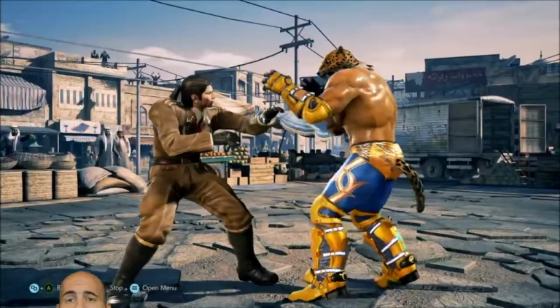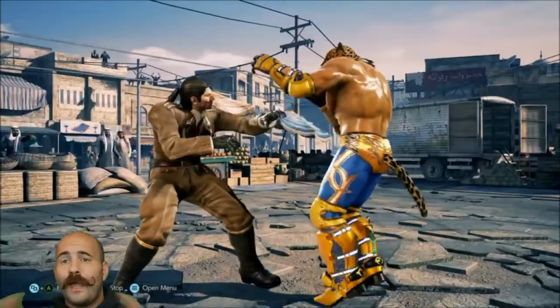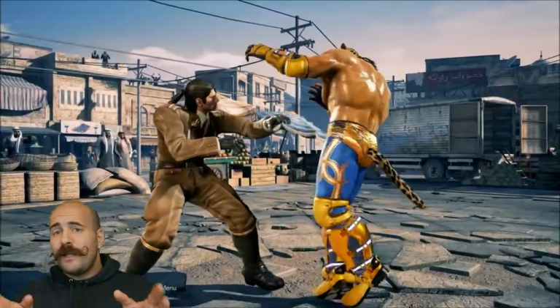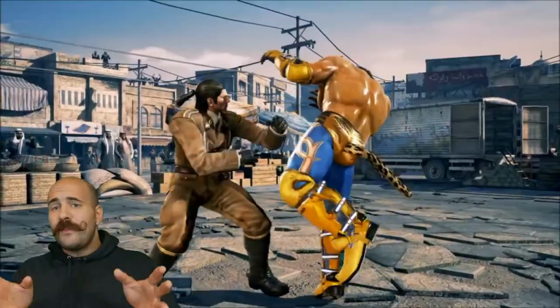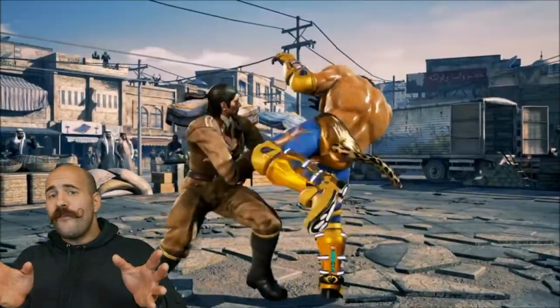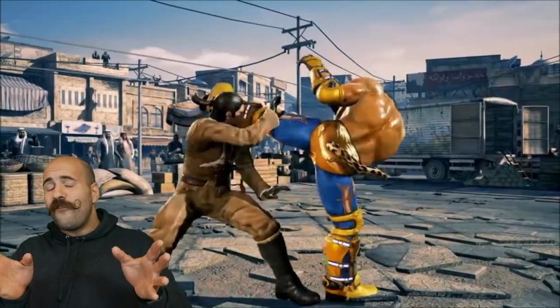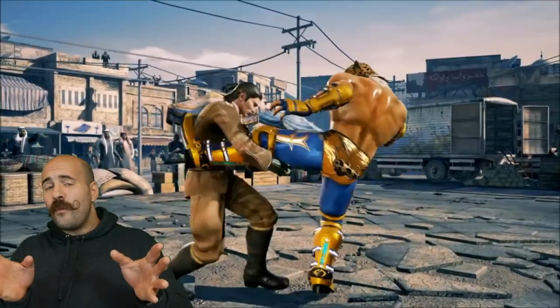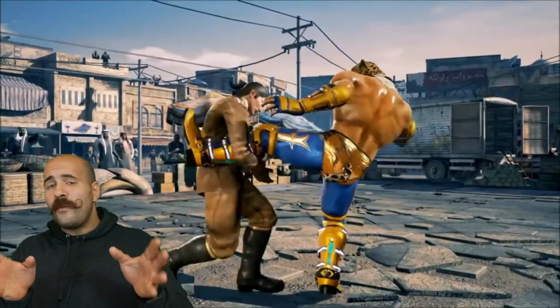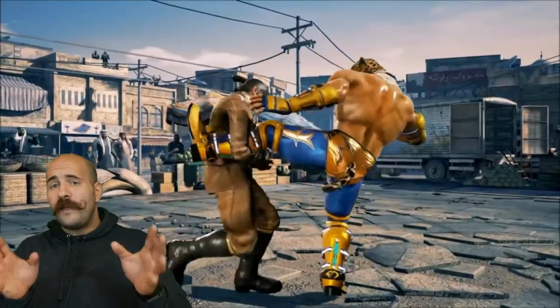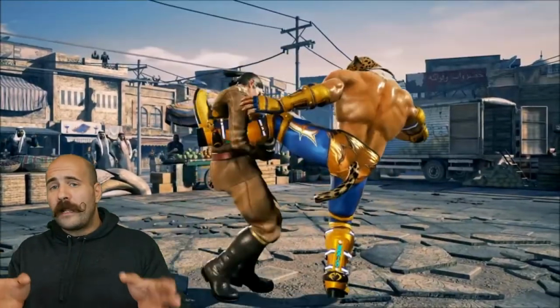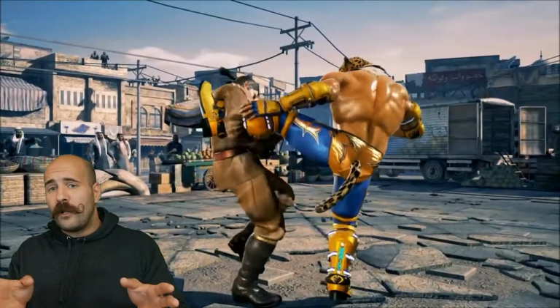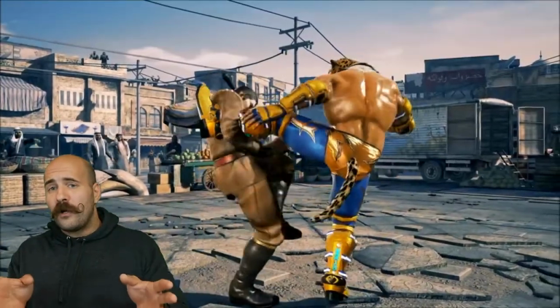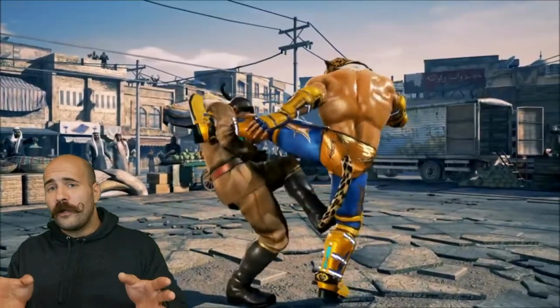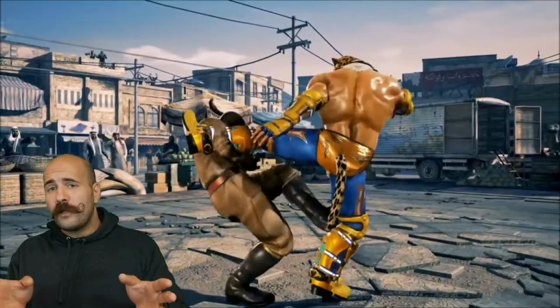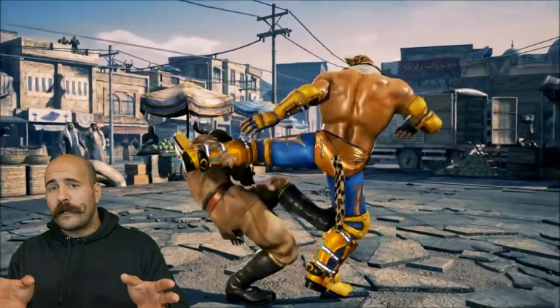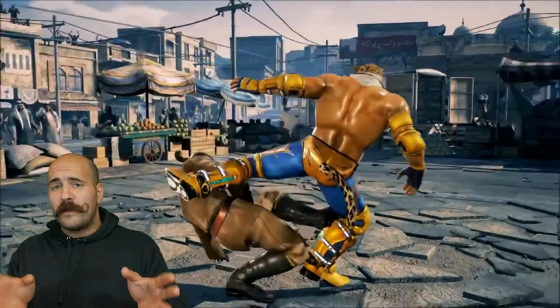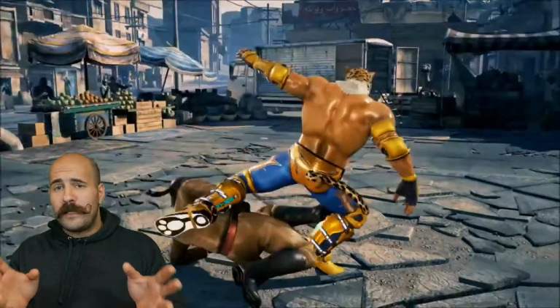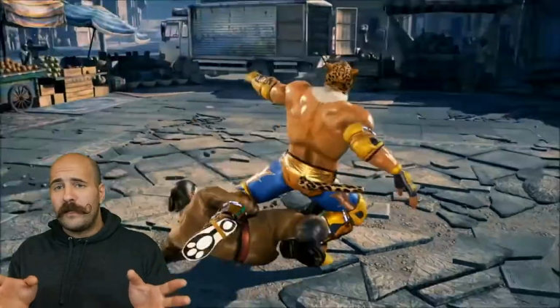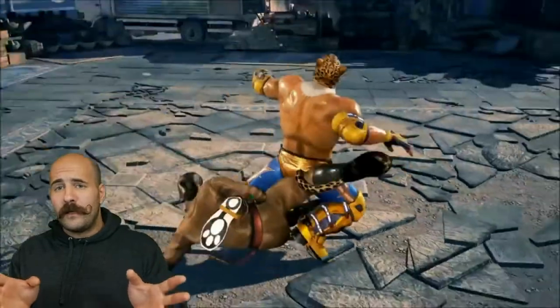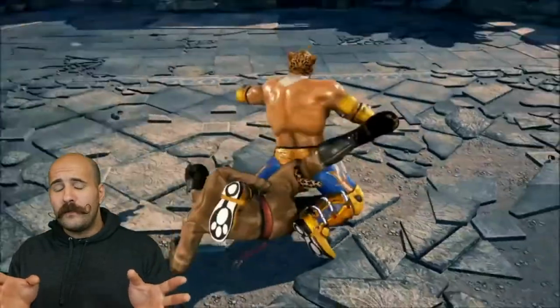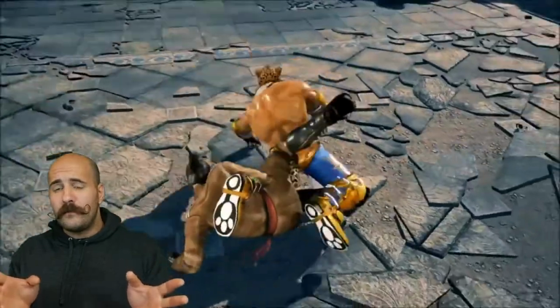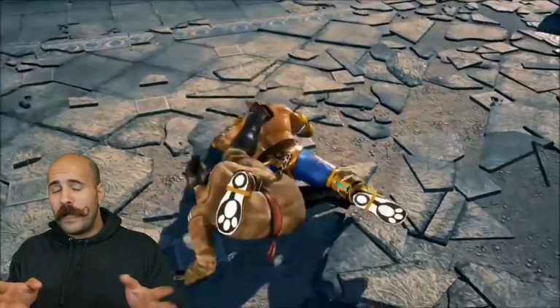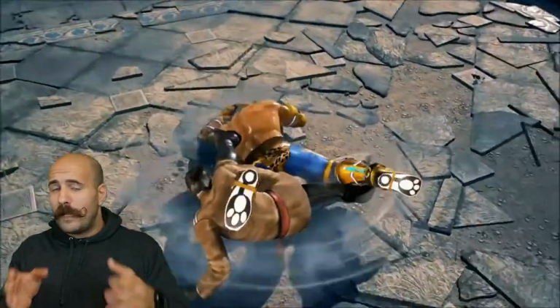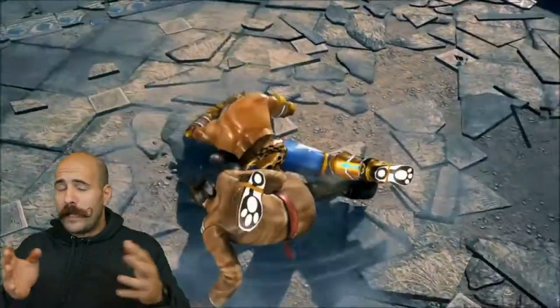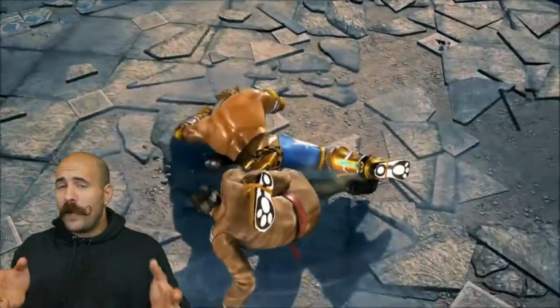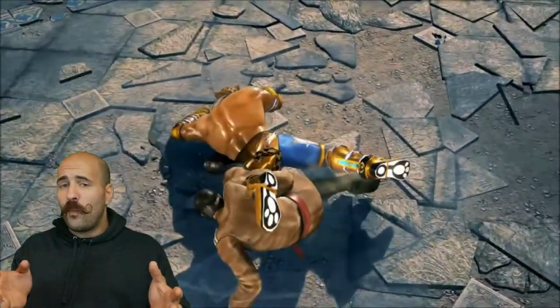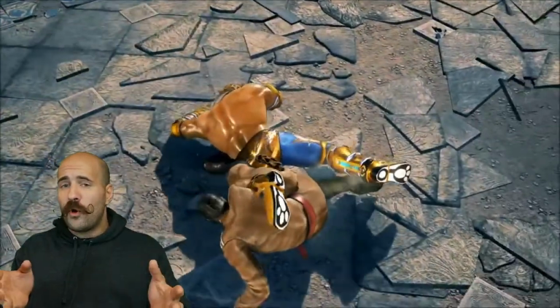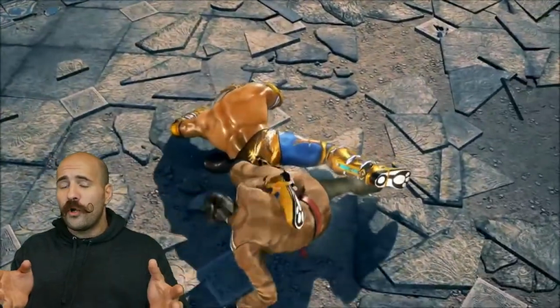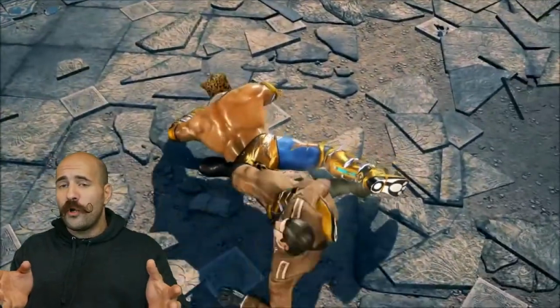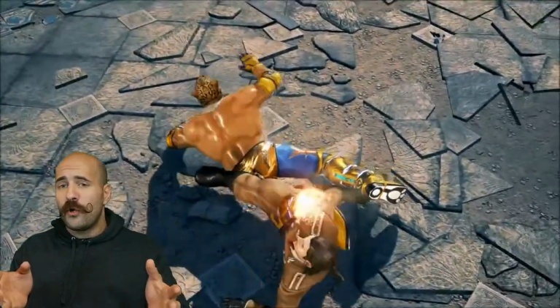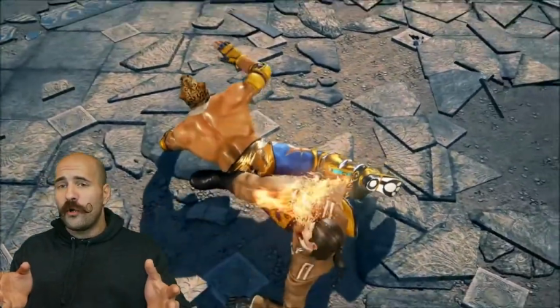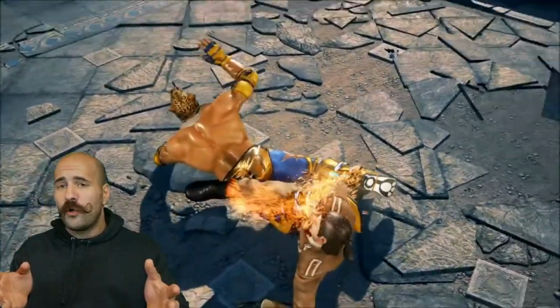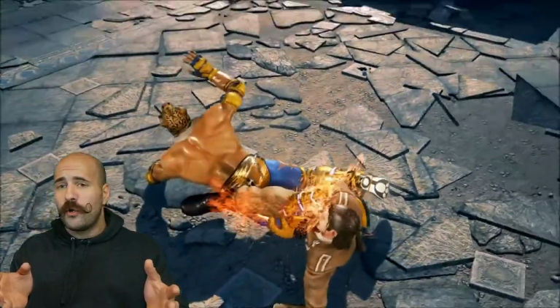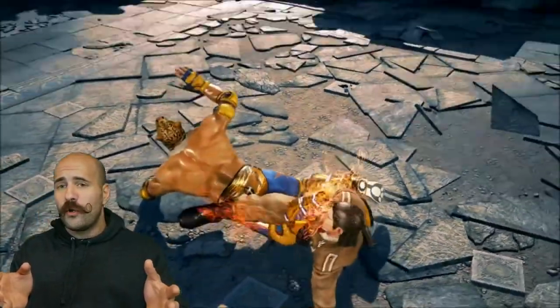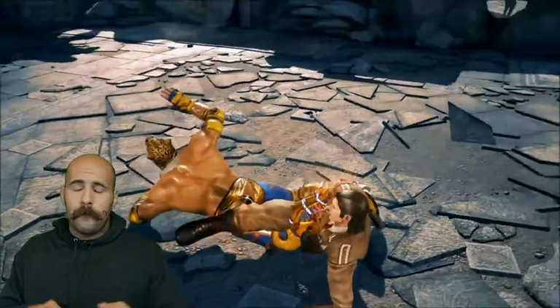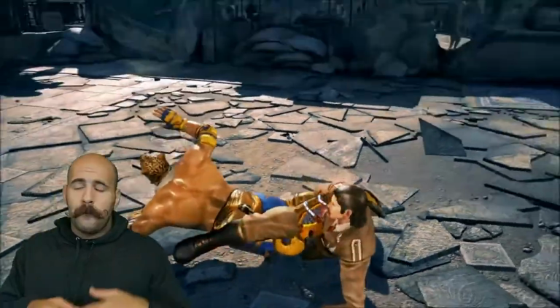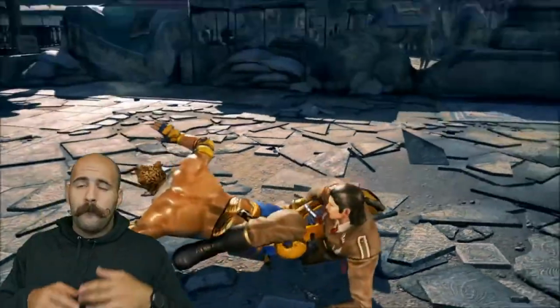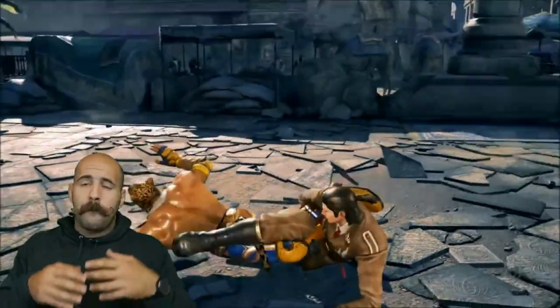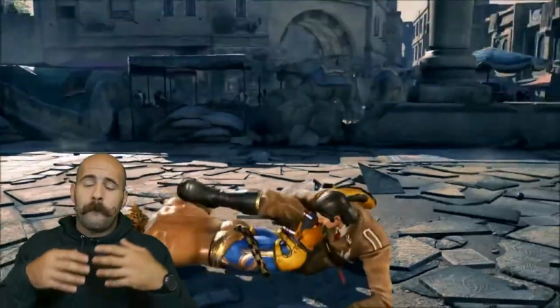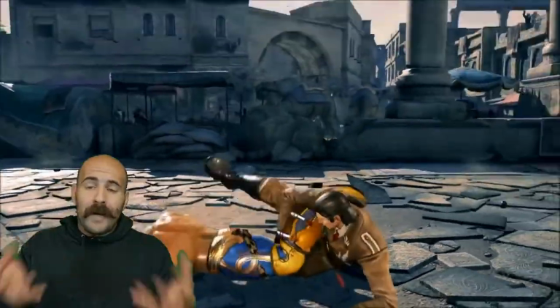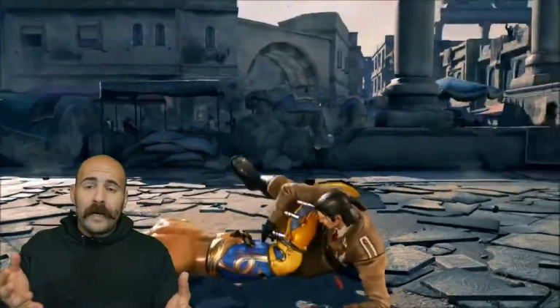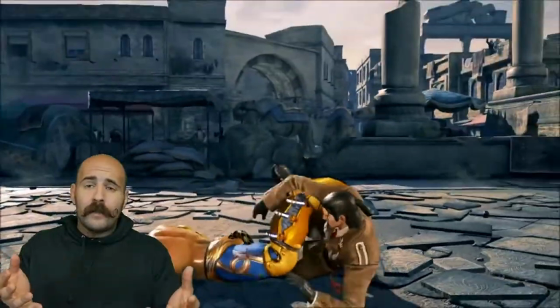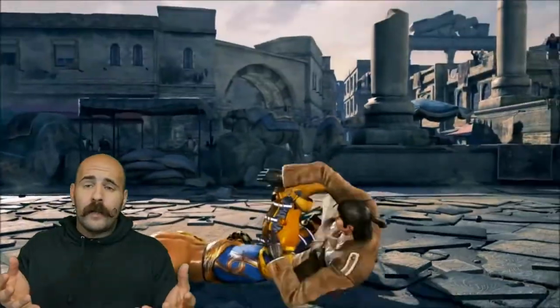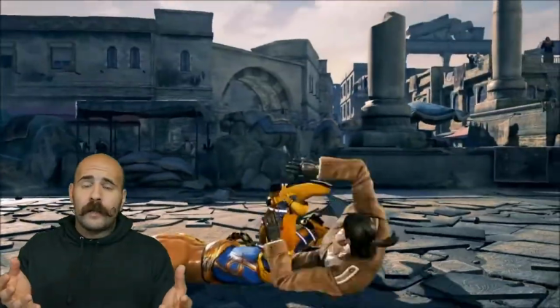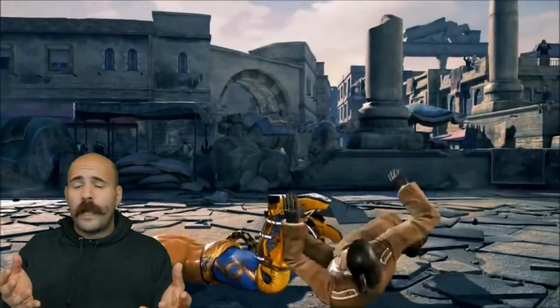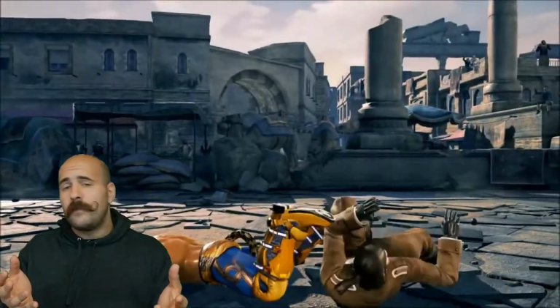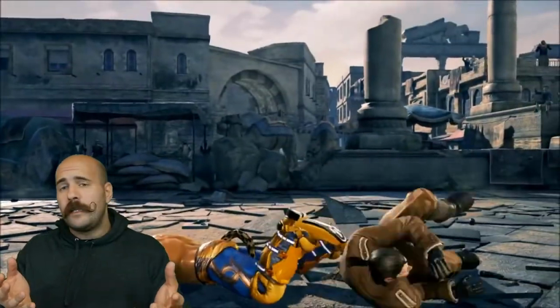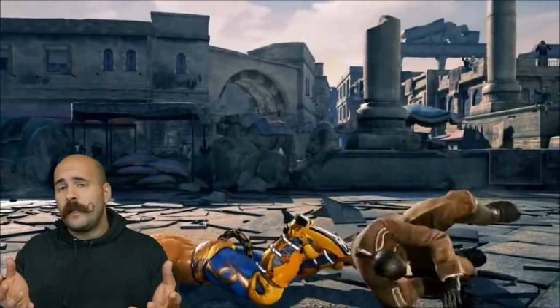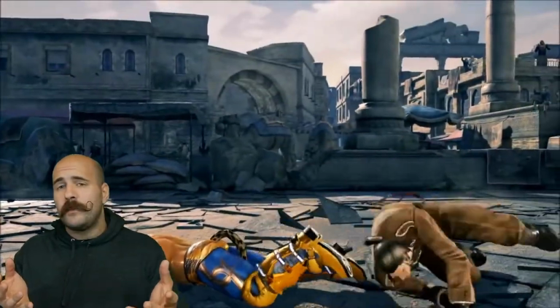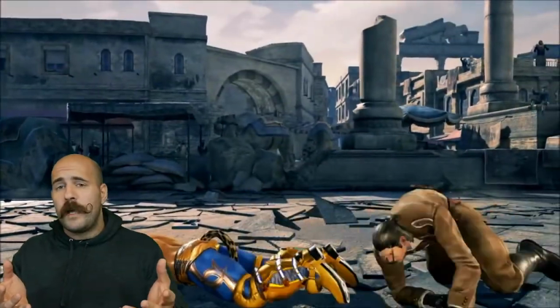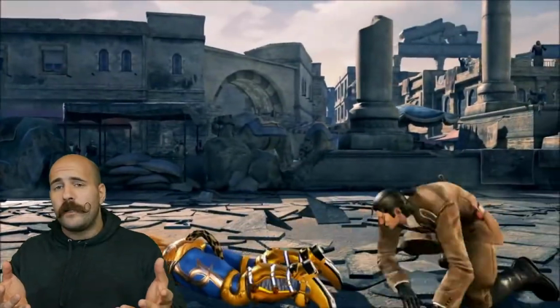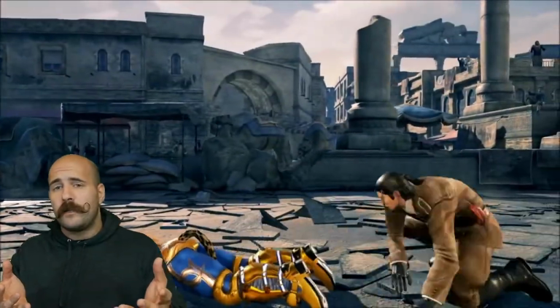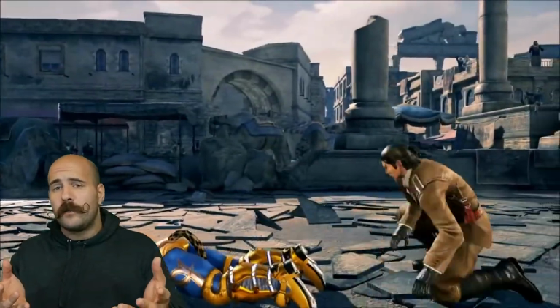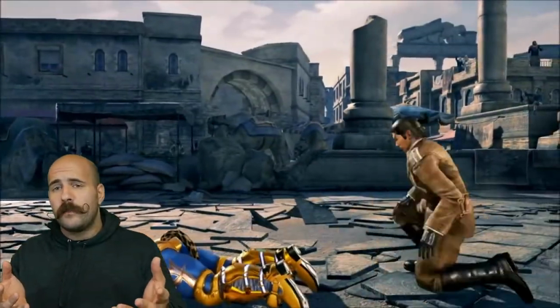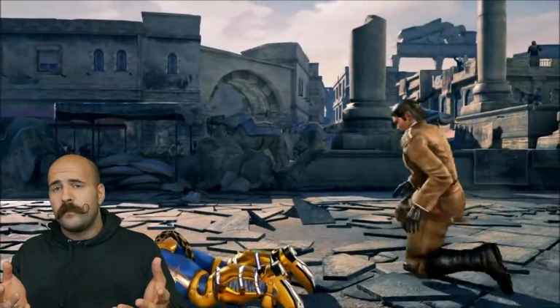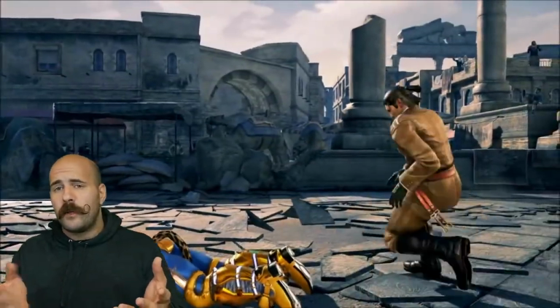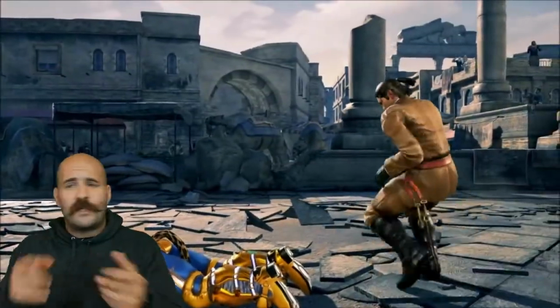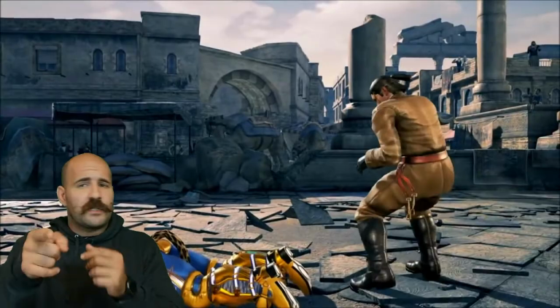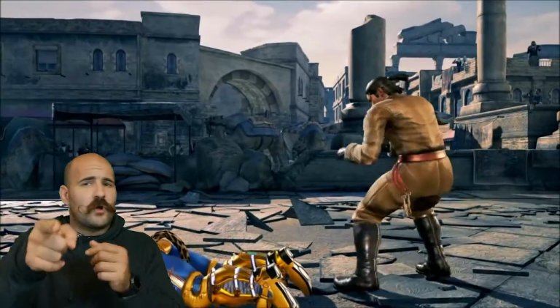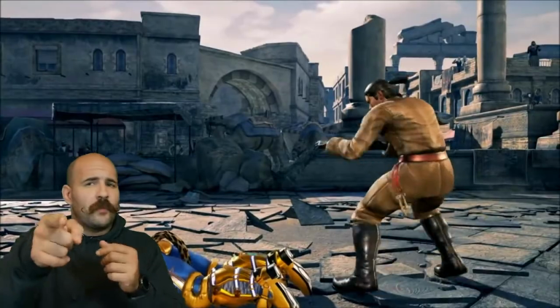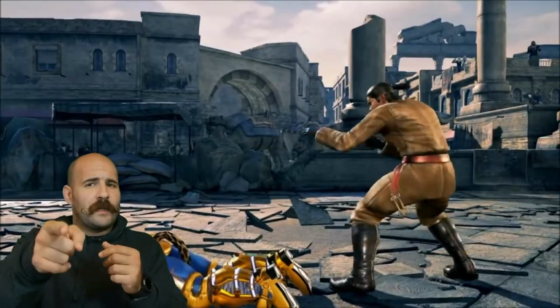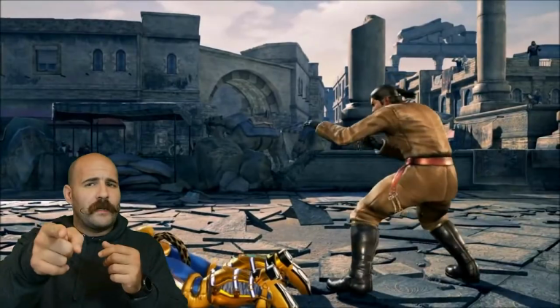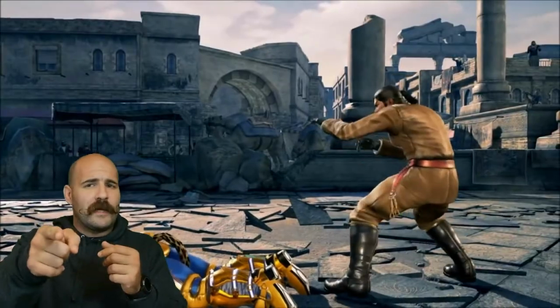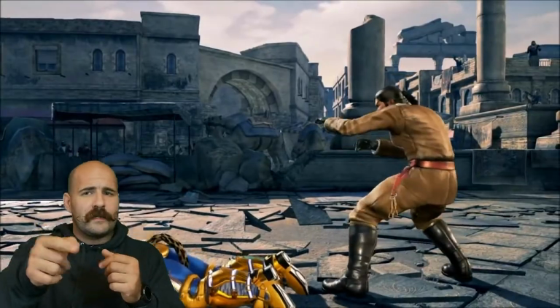Another form of leg lock that can be done and can work, but it can be done better. We just copied it as well.